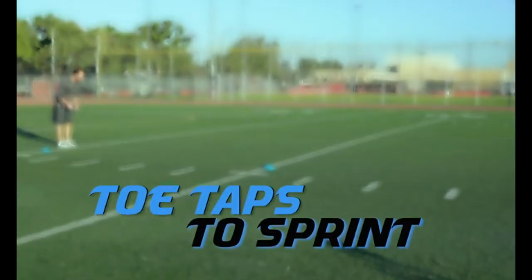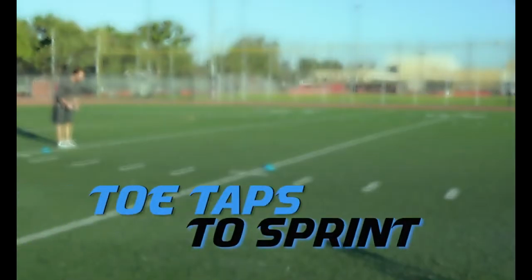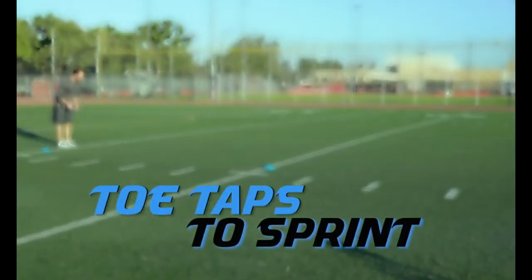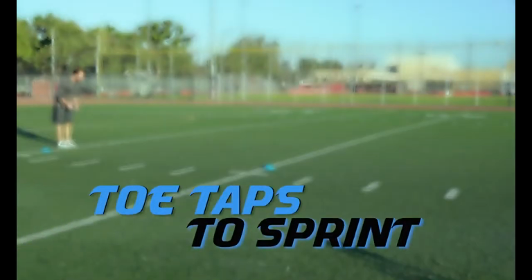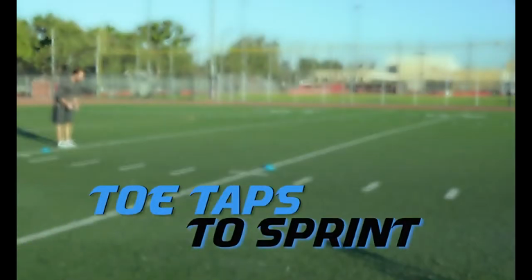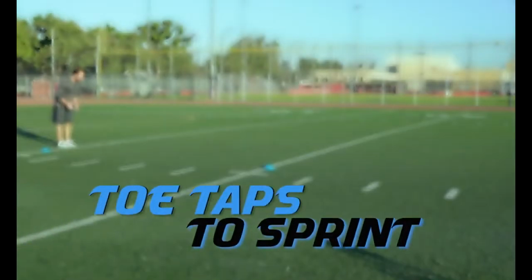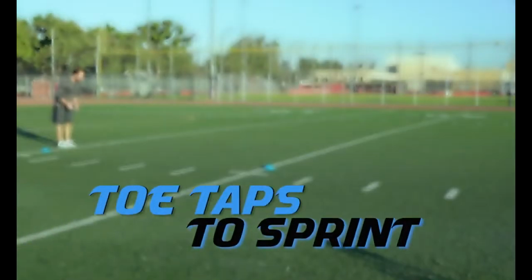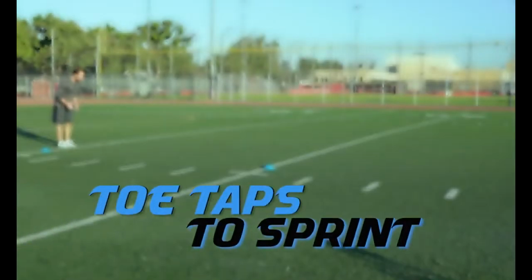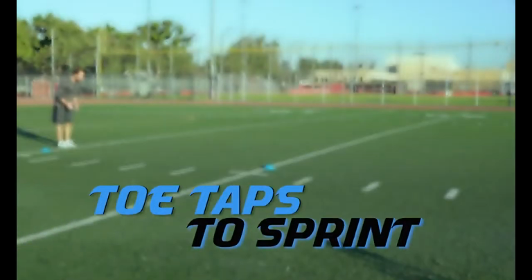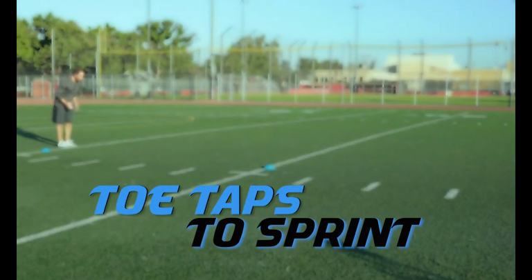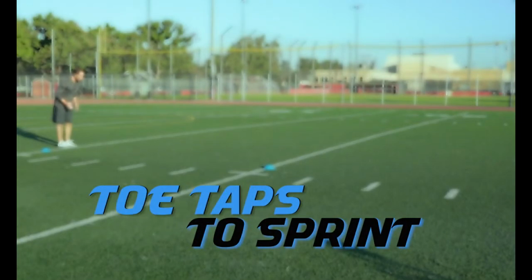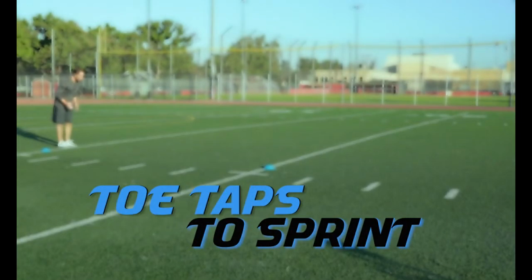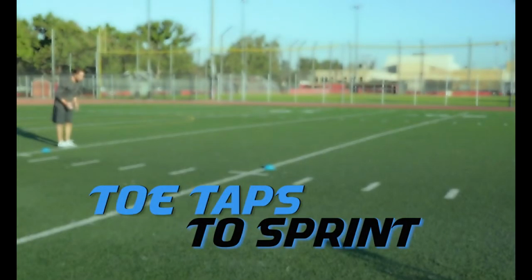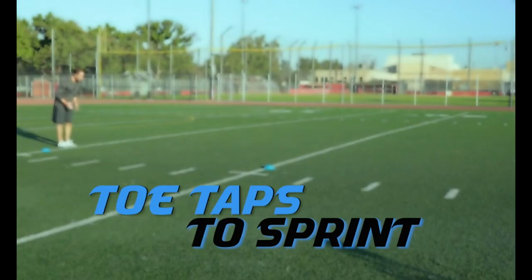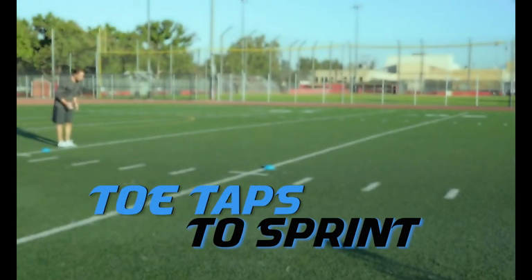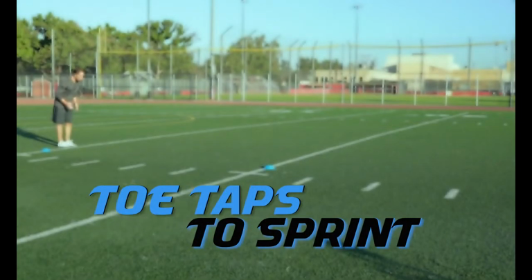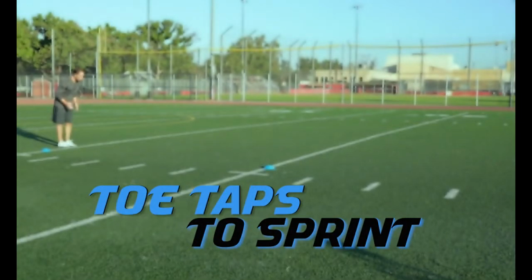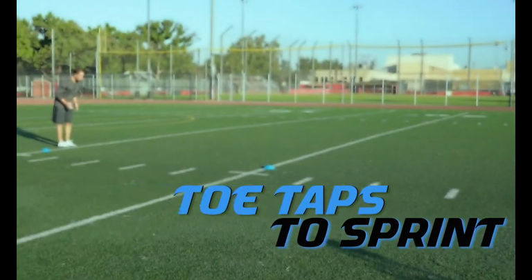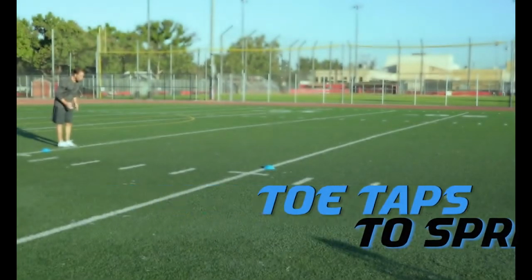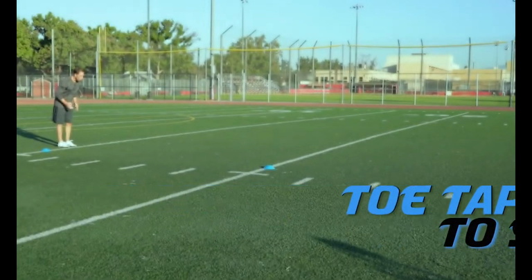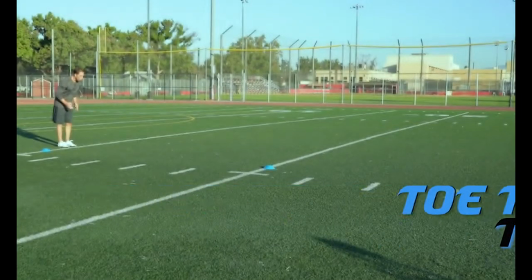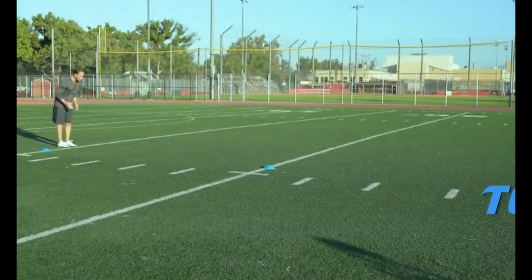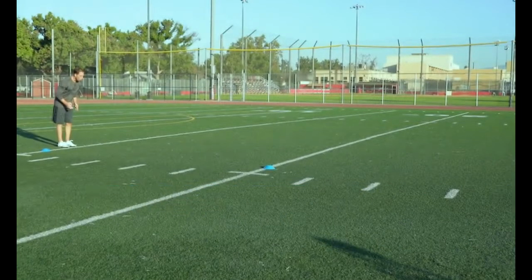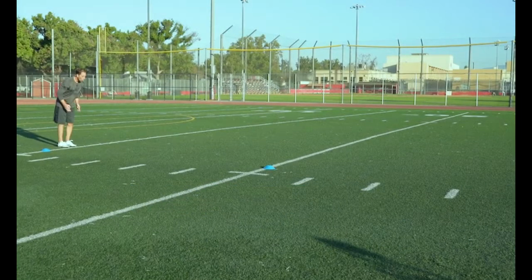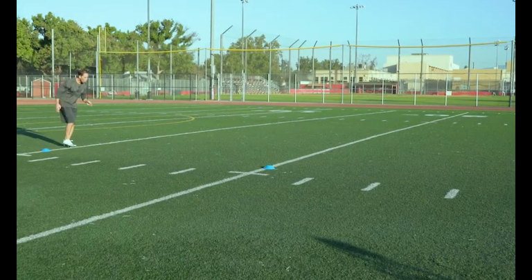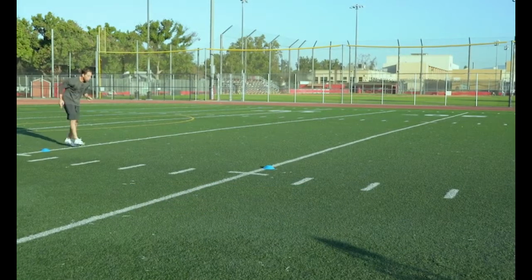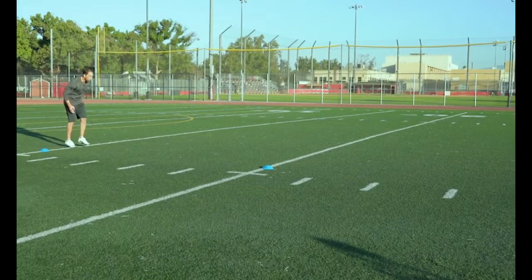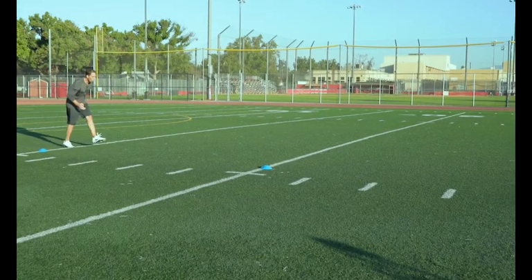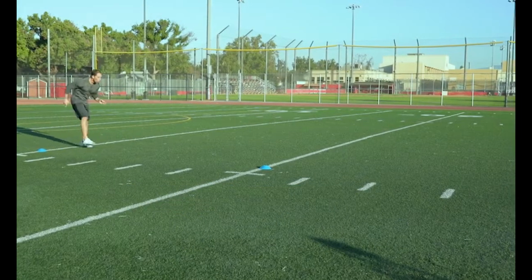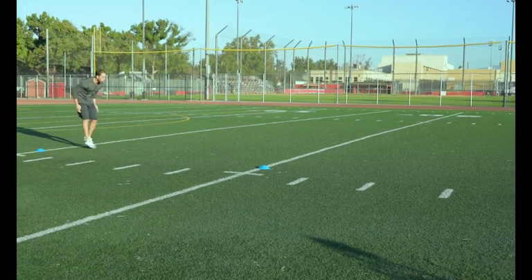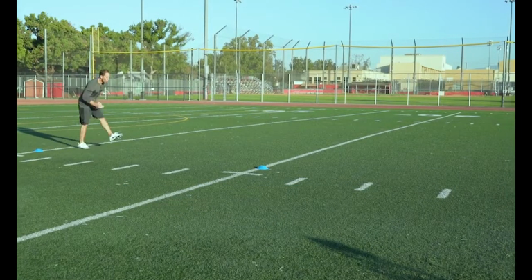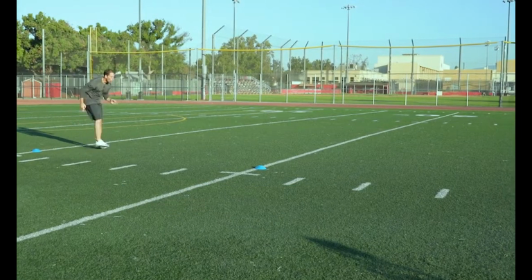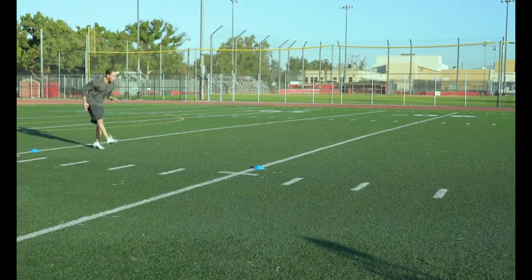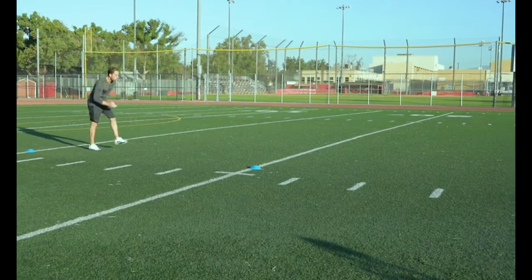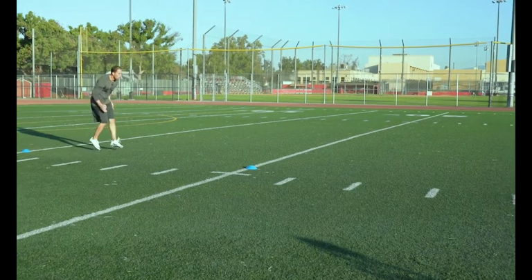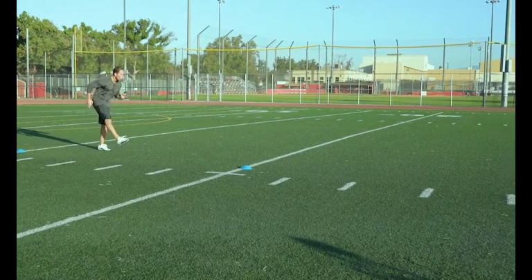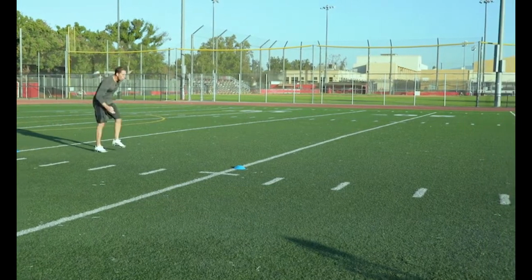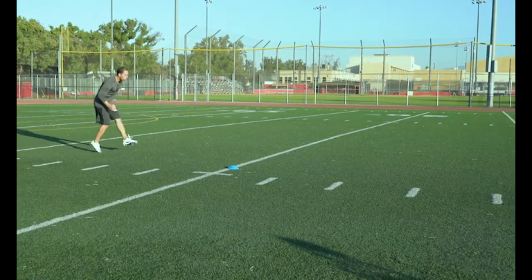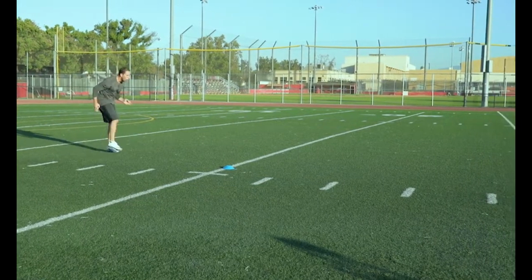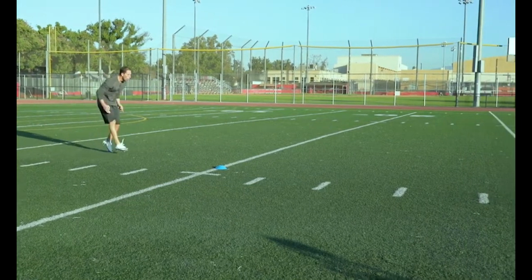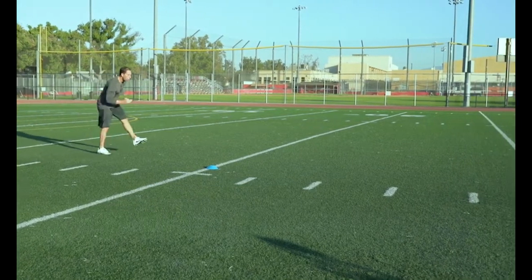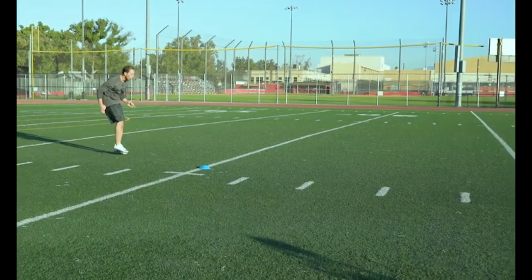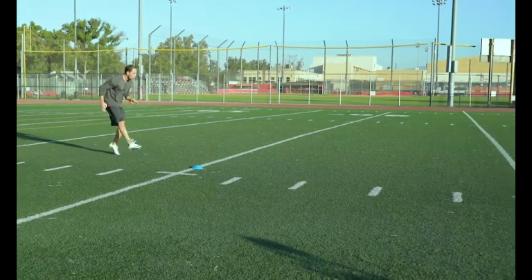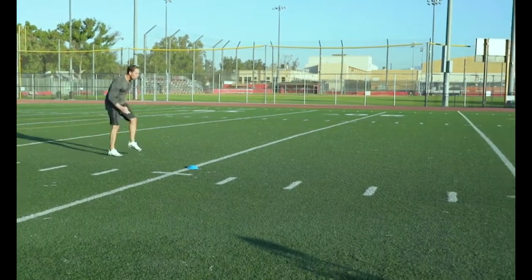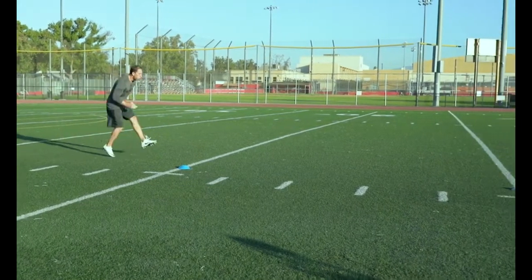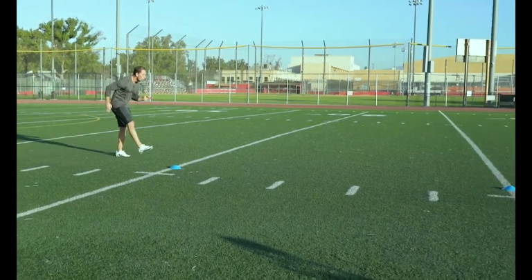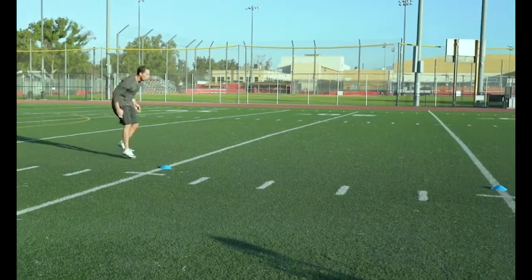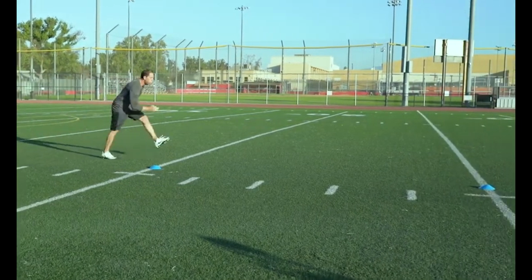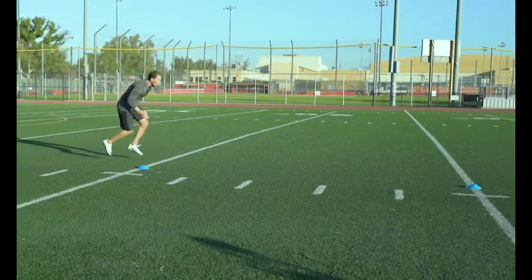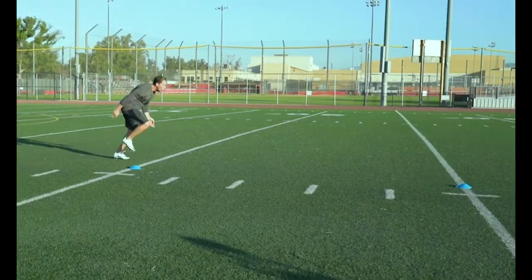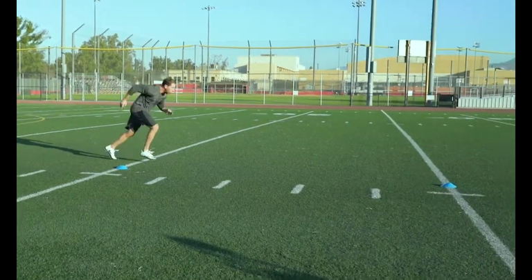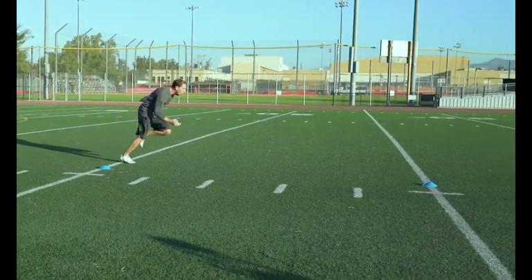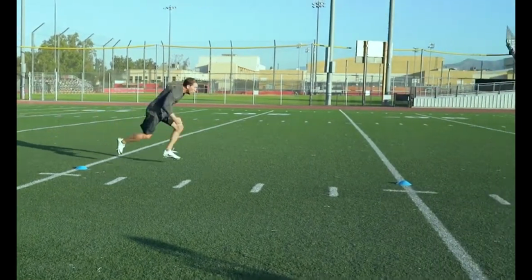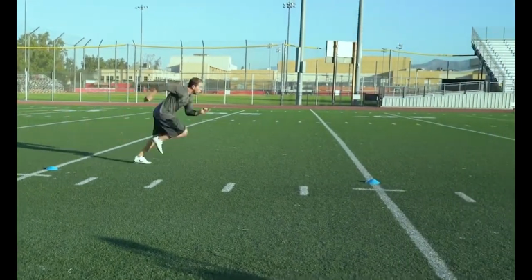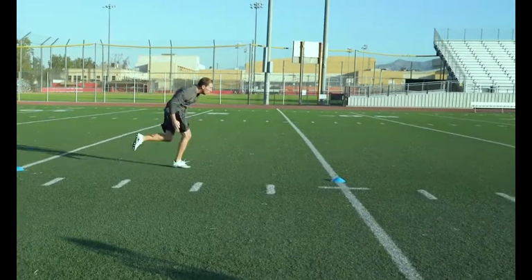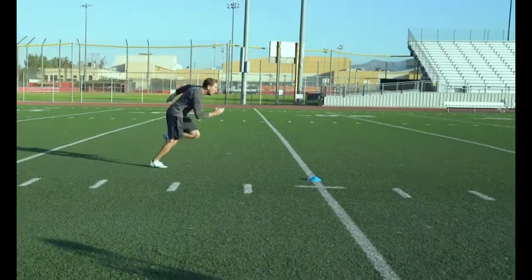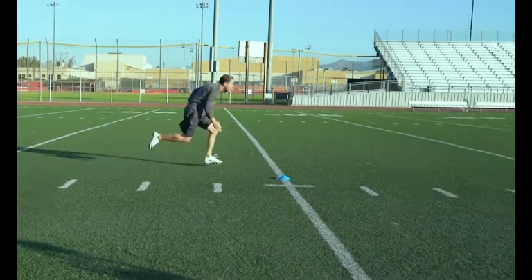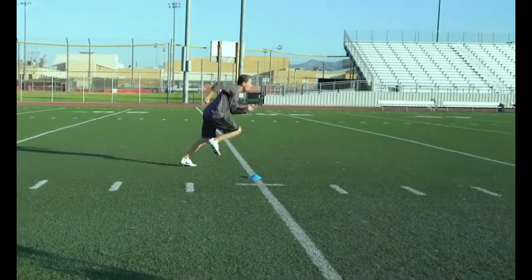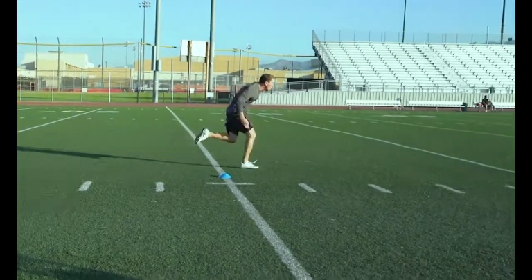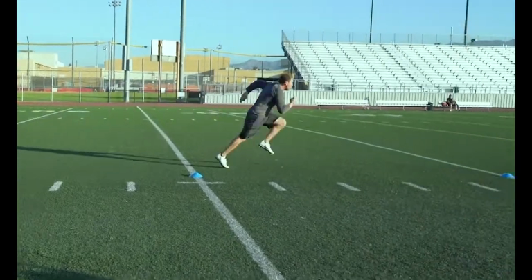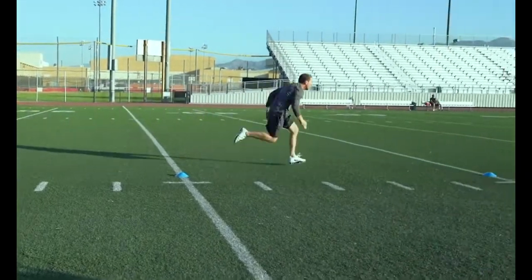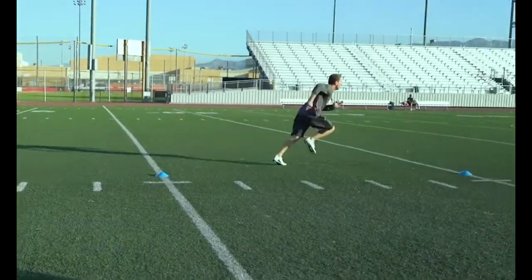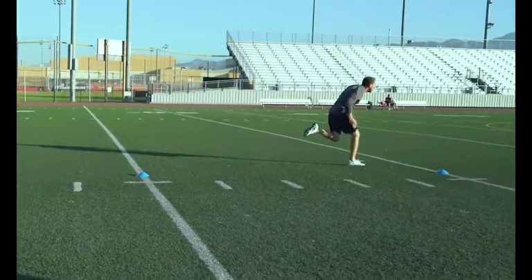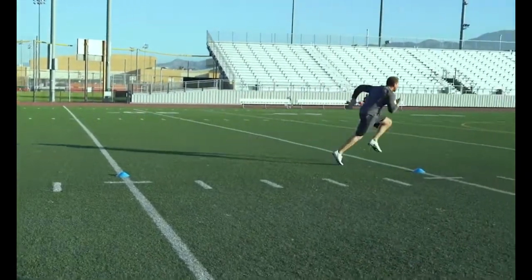Speed Toe Taps to Sprint: Keeping that good forward lean in the toe taps is what will allow you to smoothly transition into a sprint.